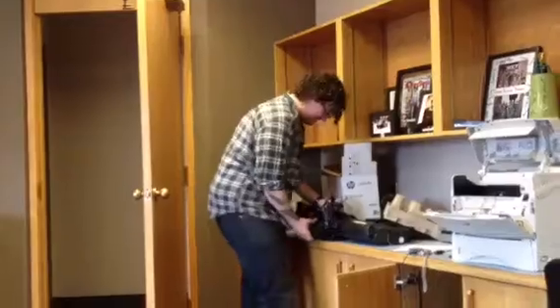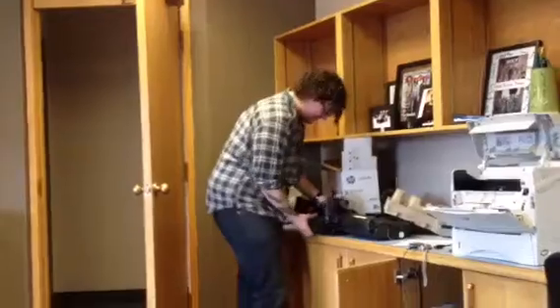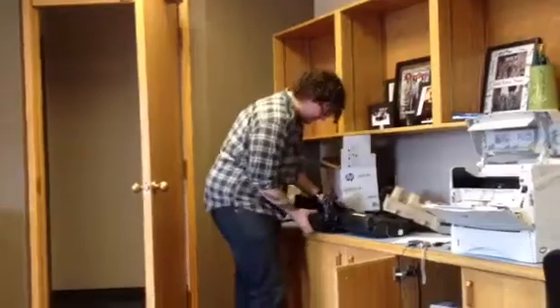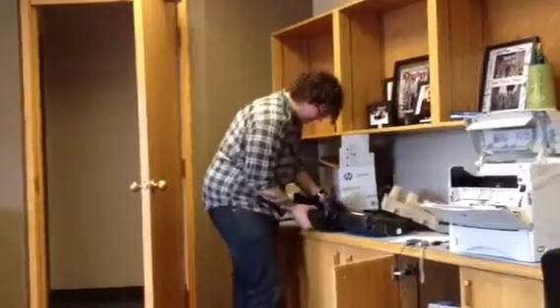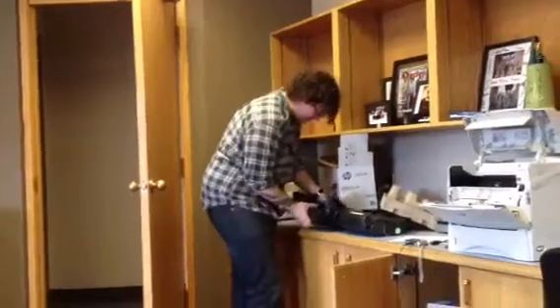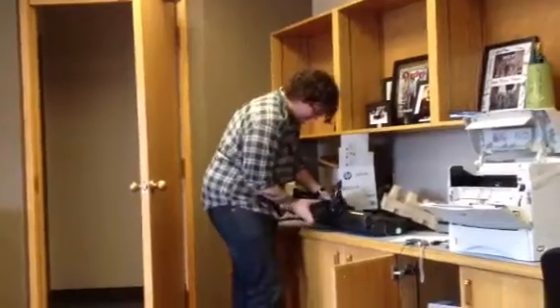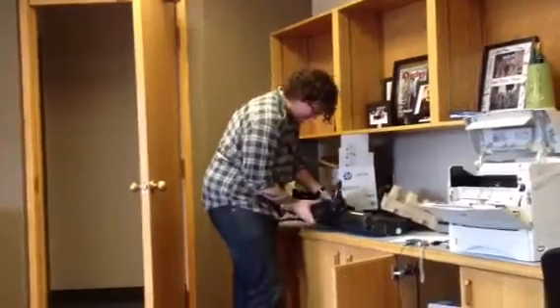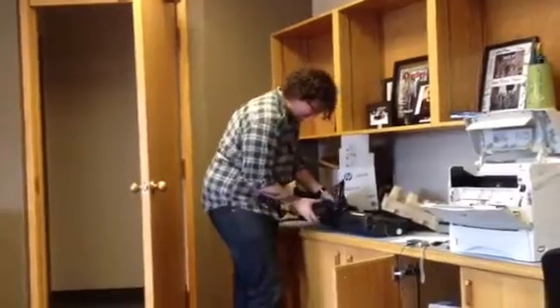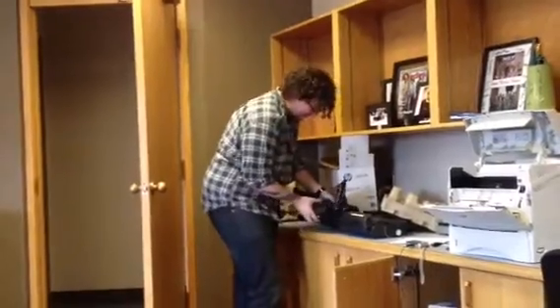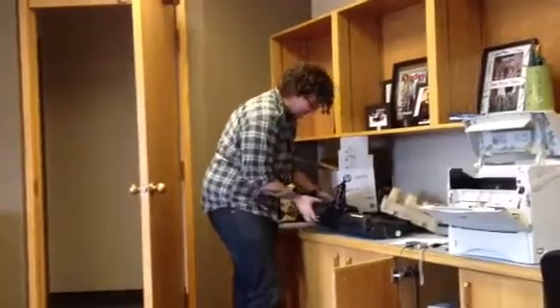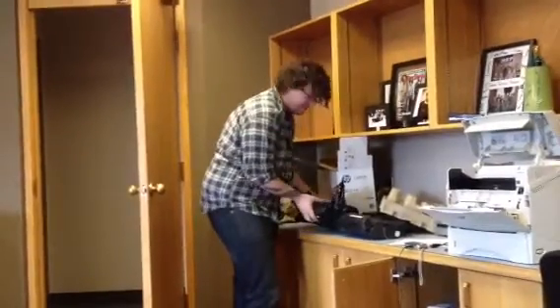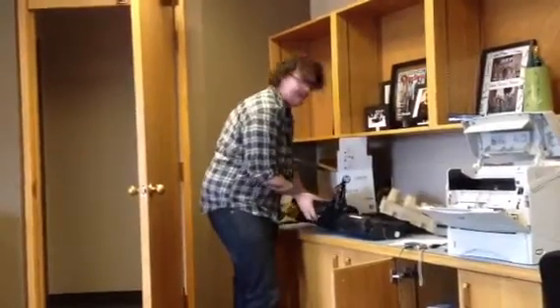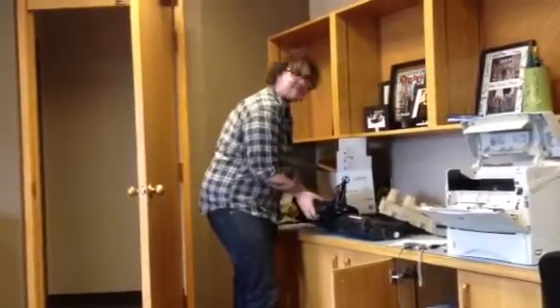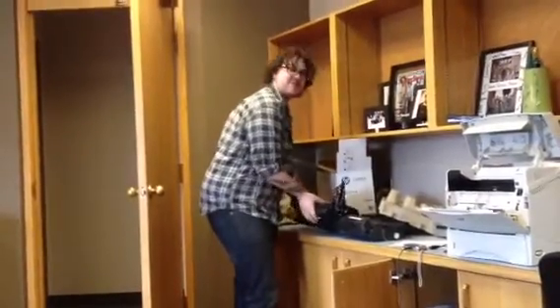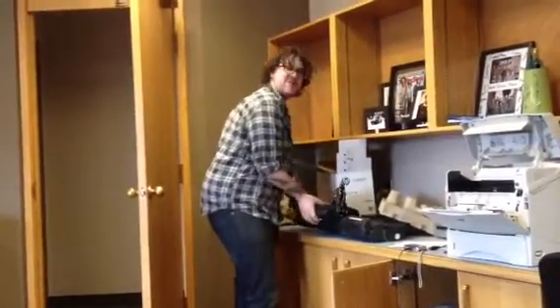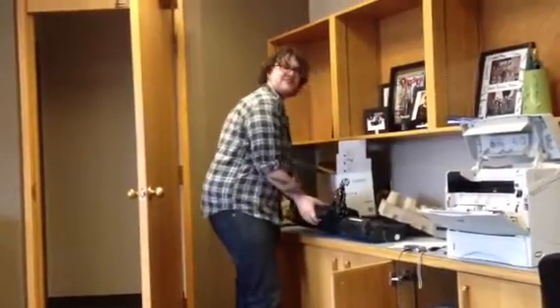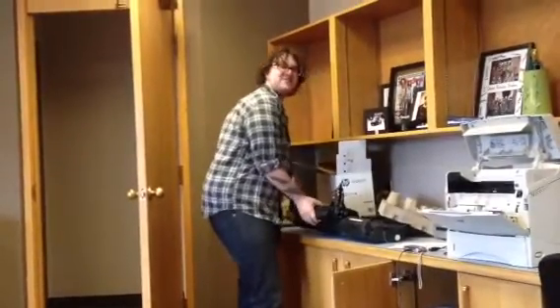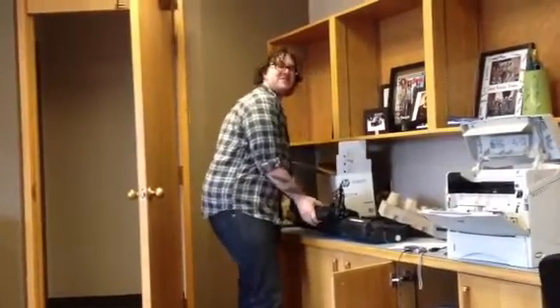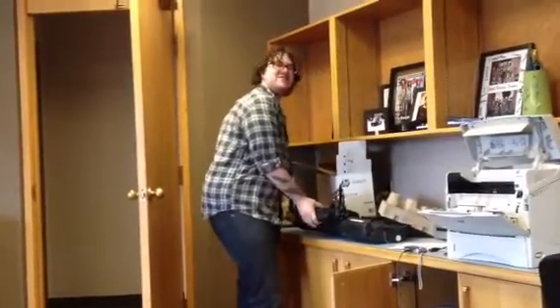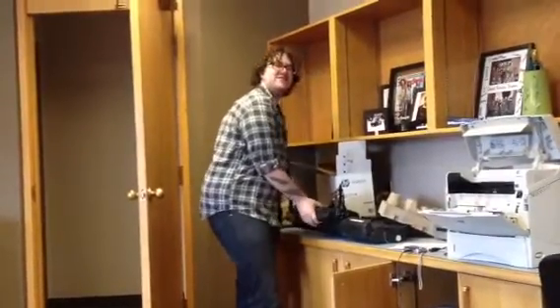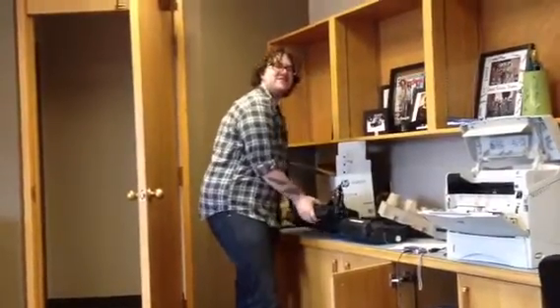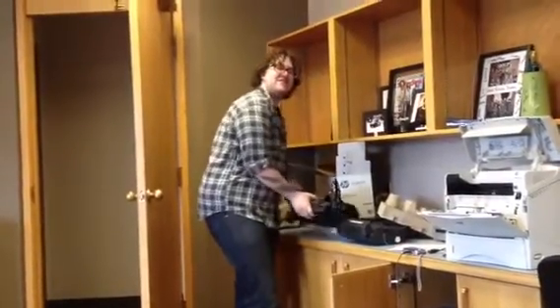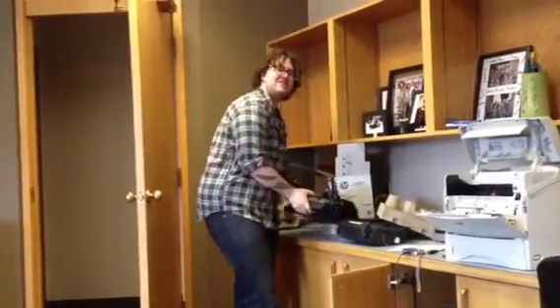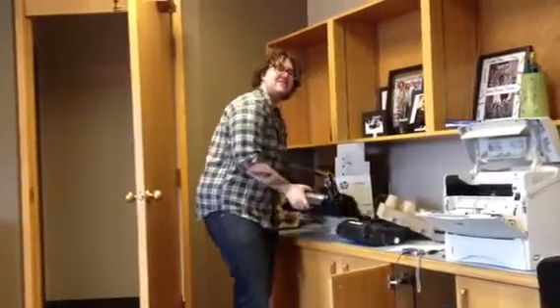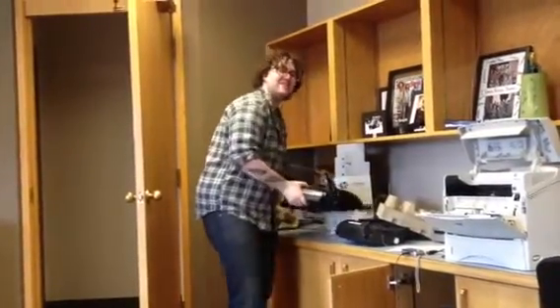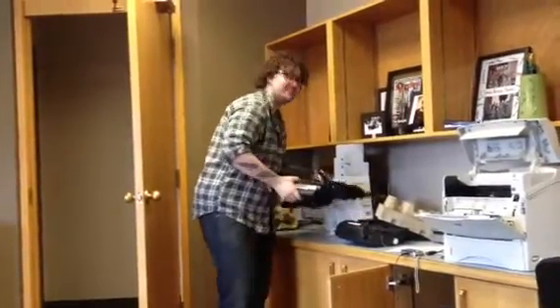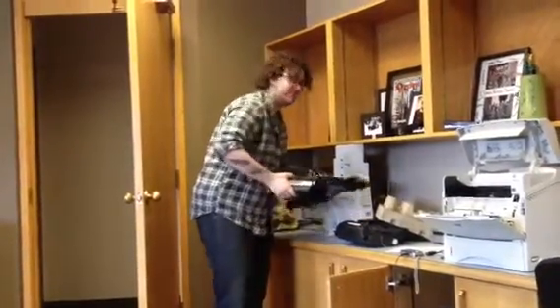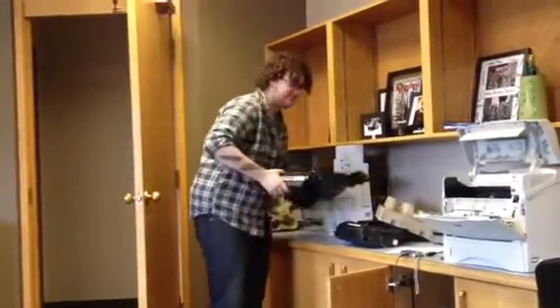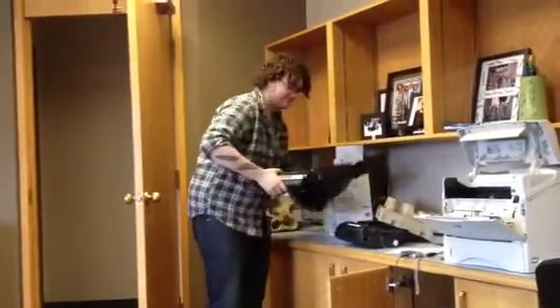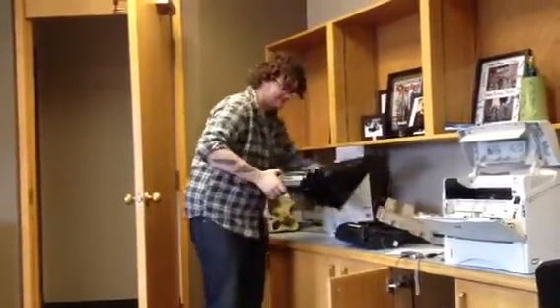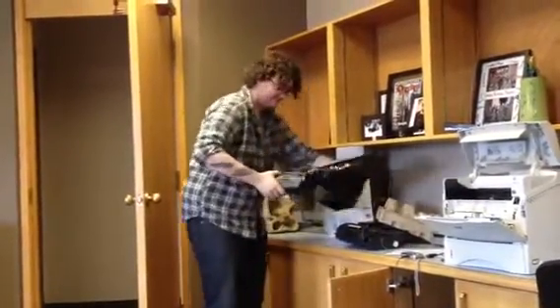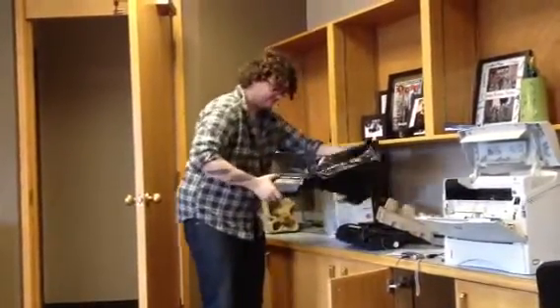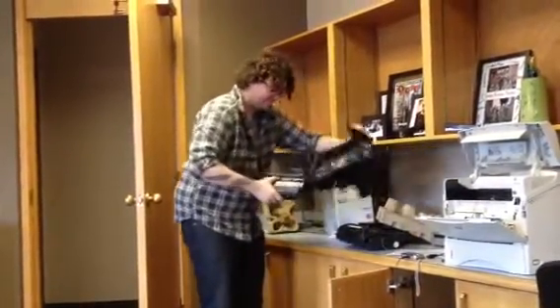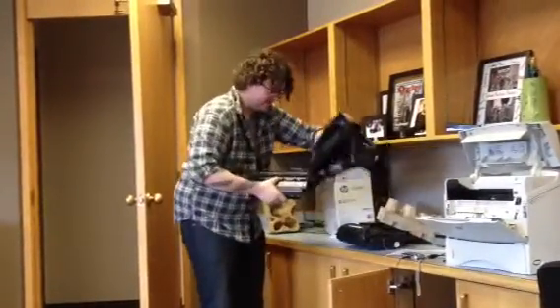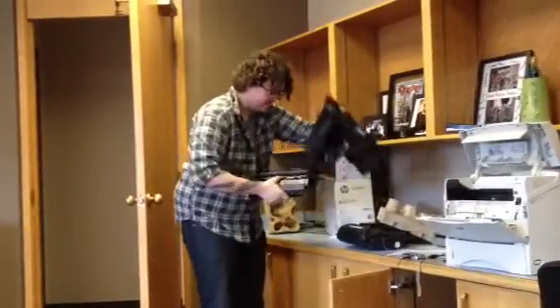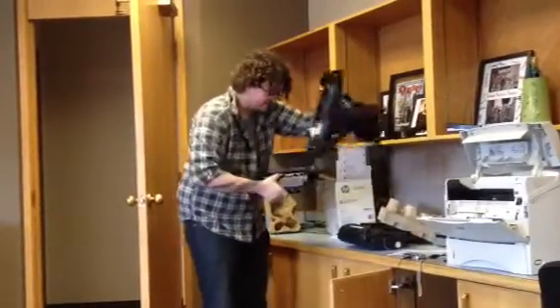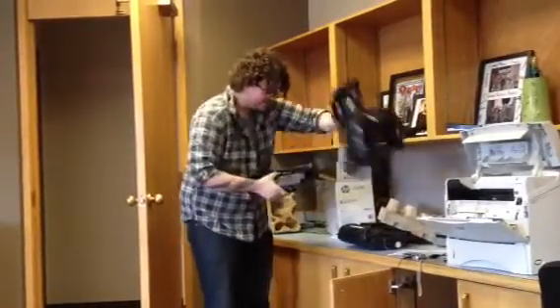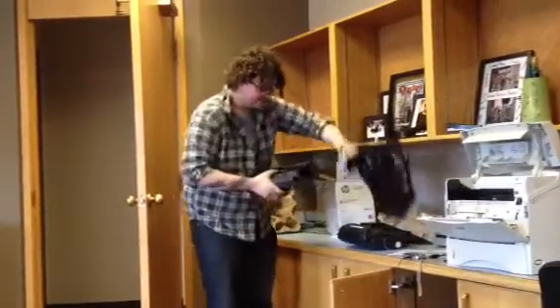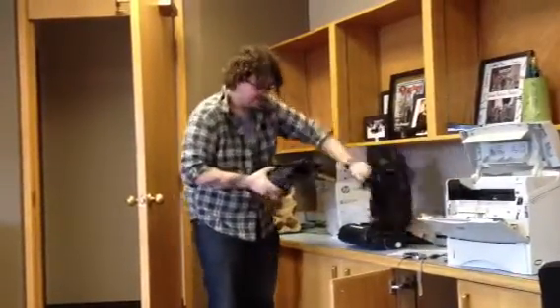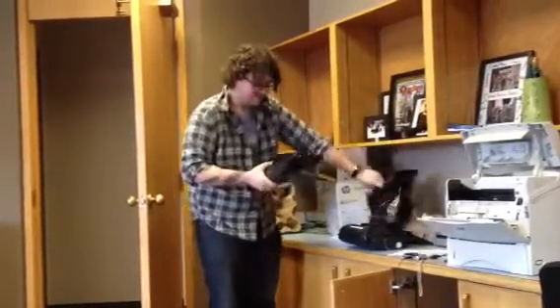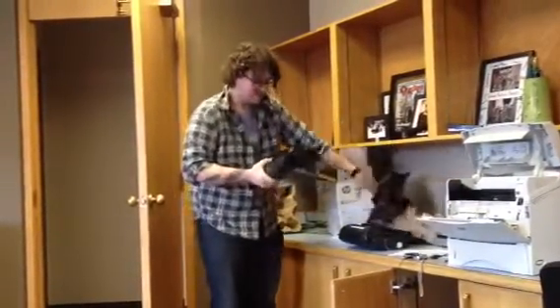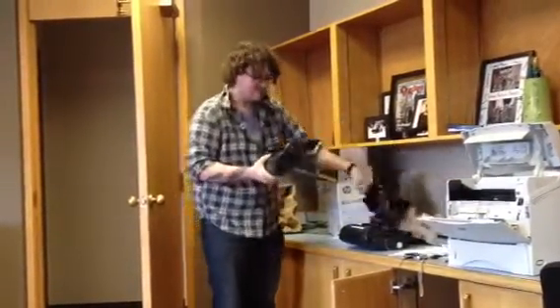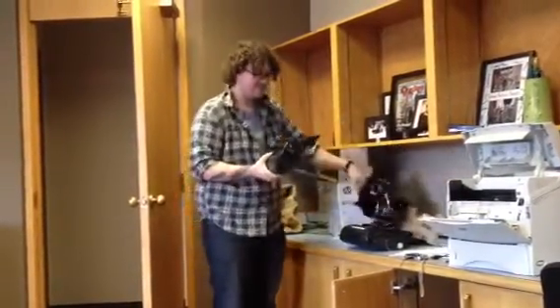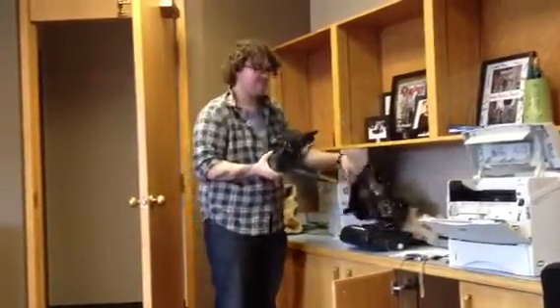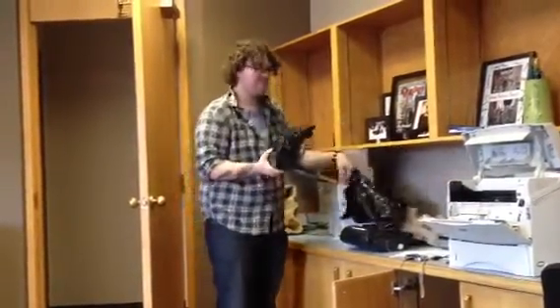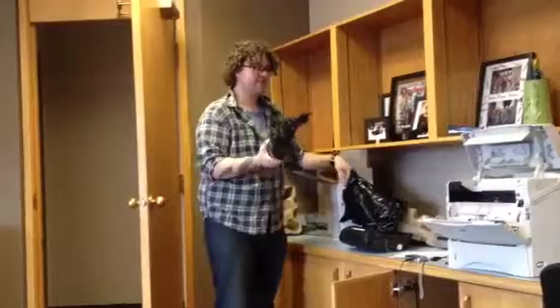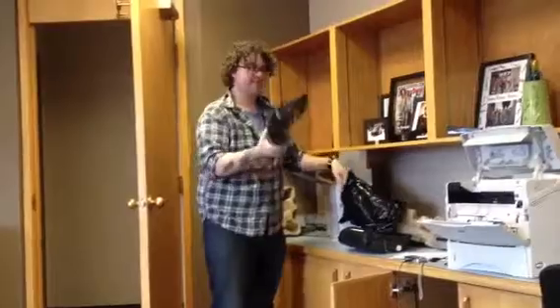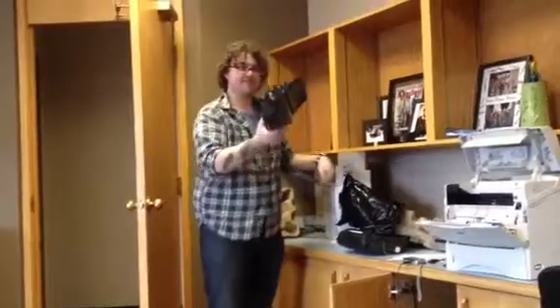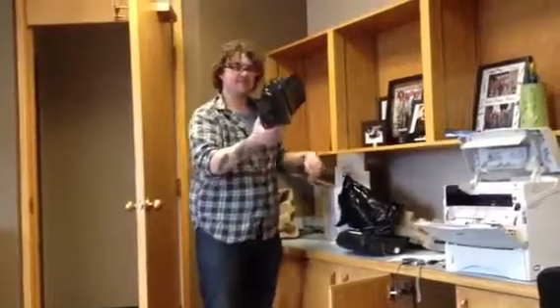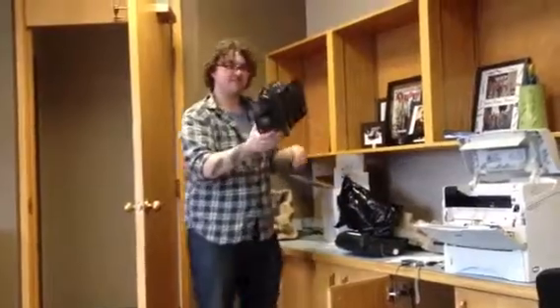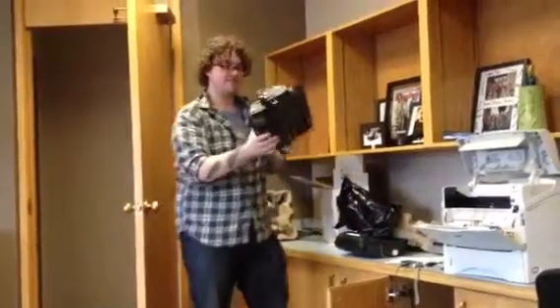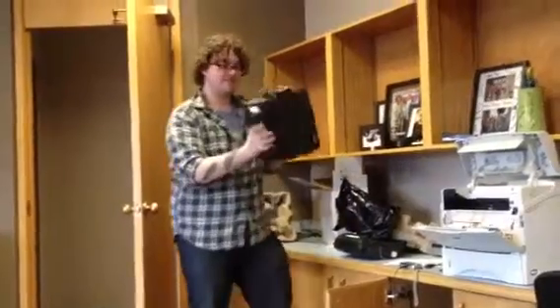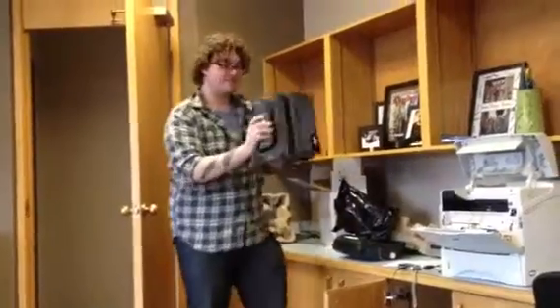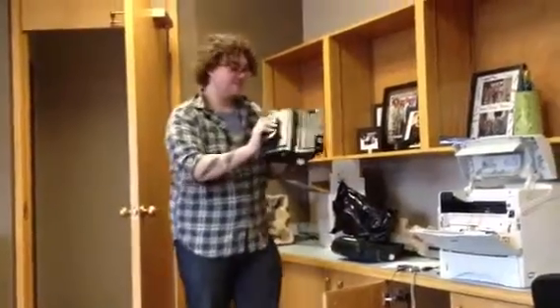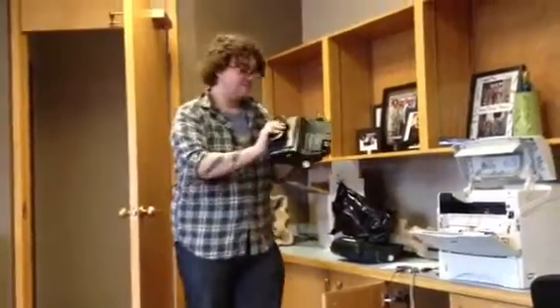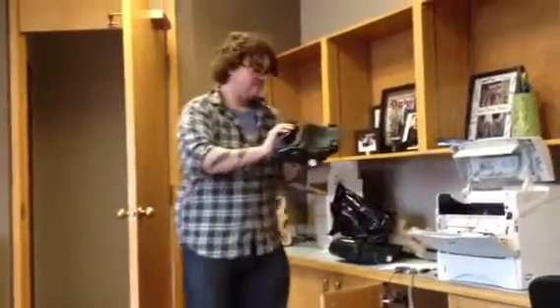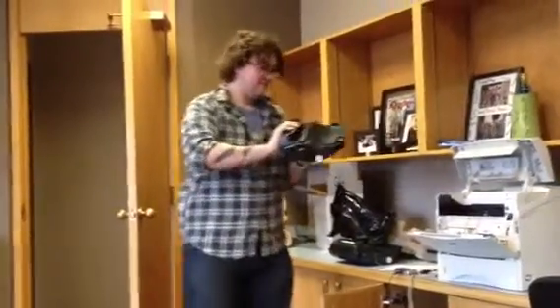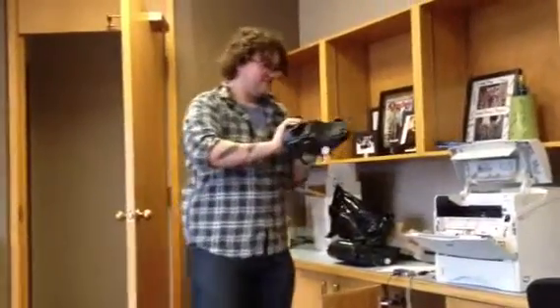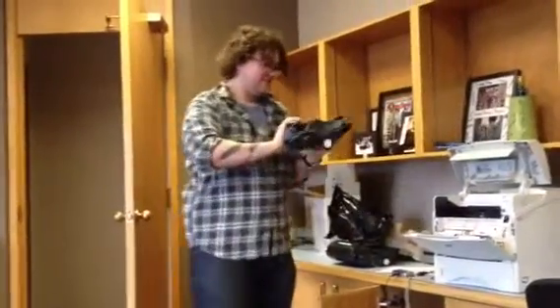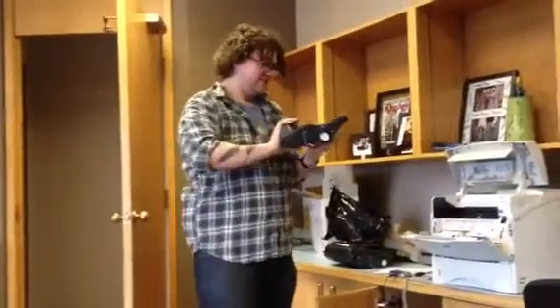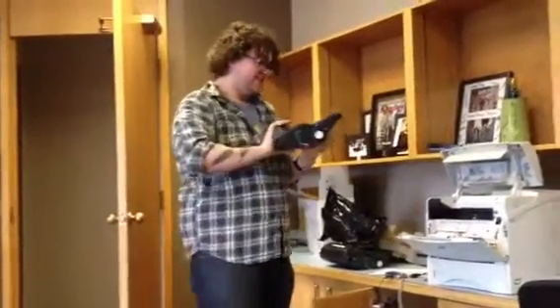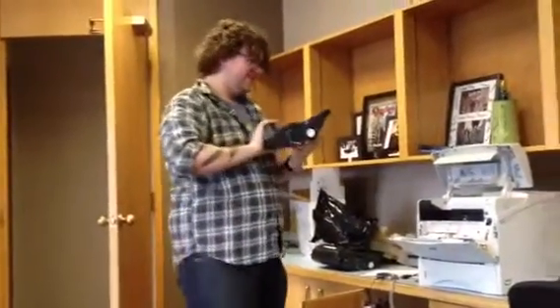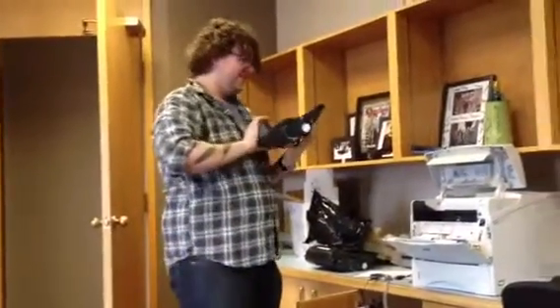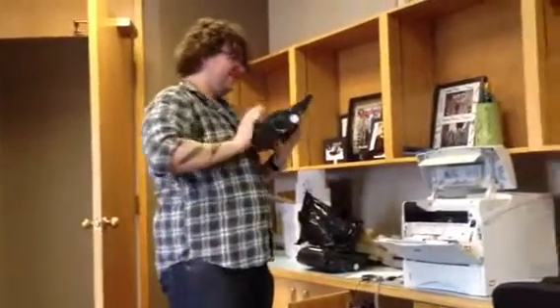You know what, Cliff? I don't know about your attitude. Ta-da! That actually took a minute twenty-five.